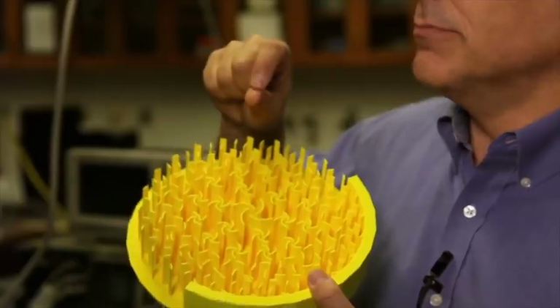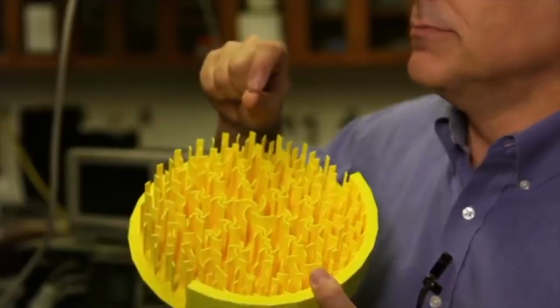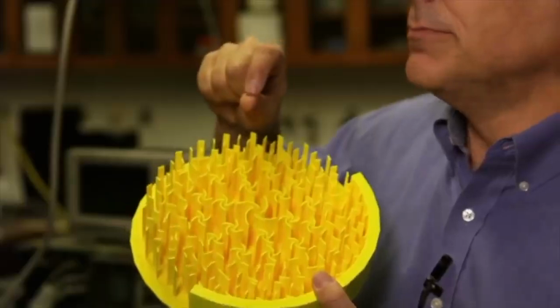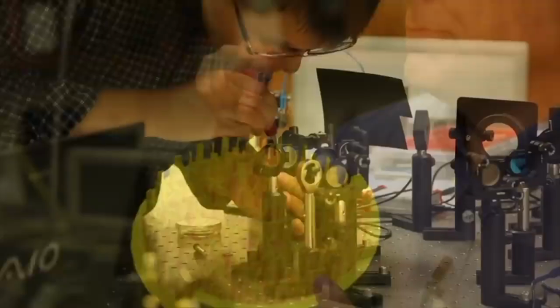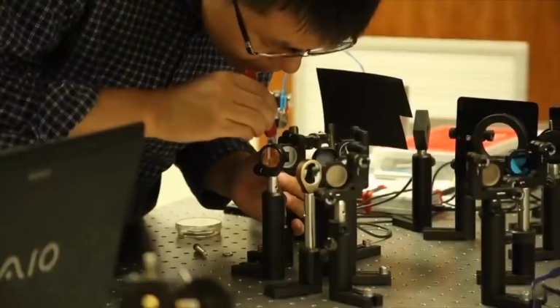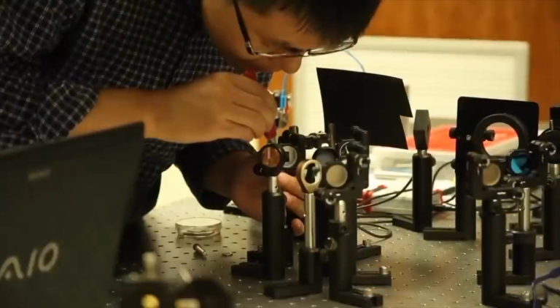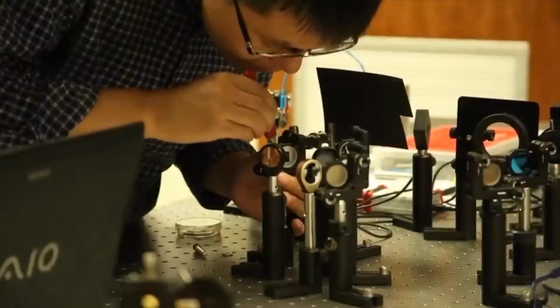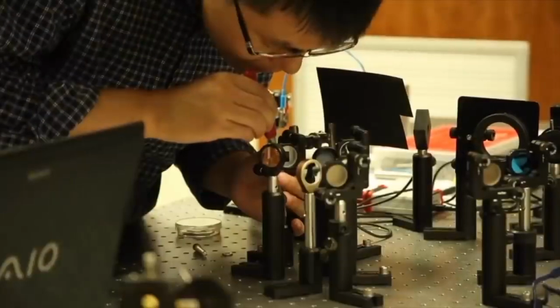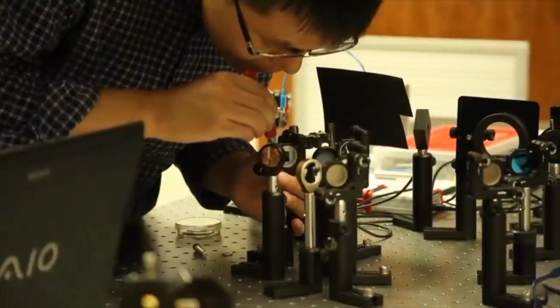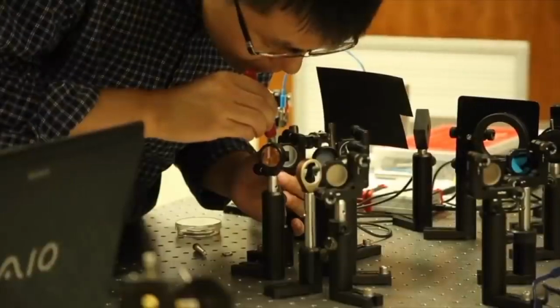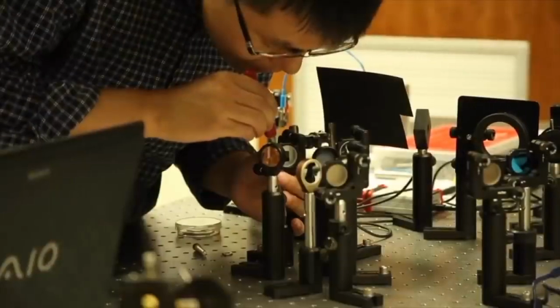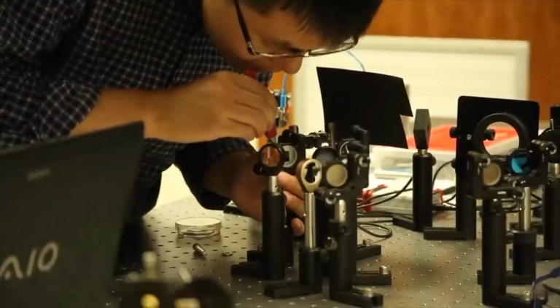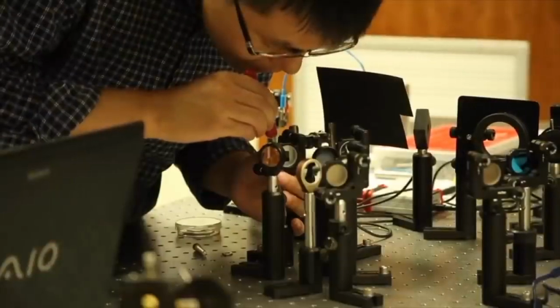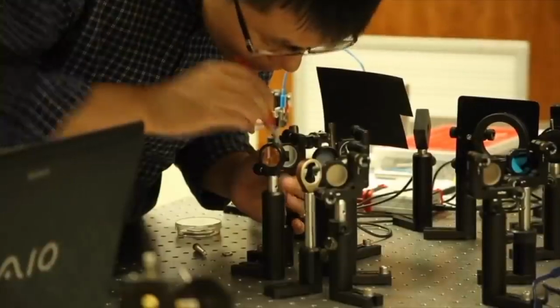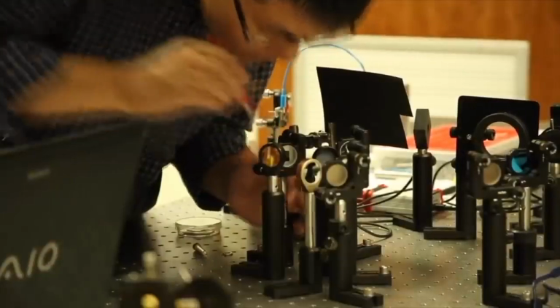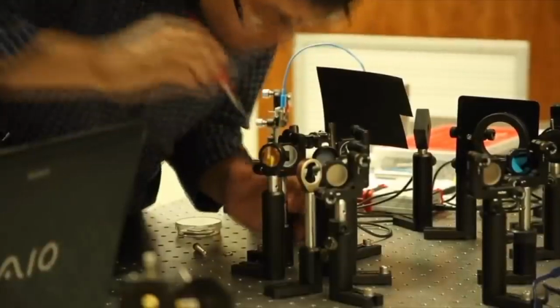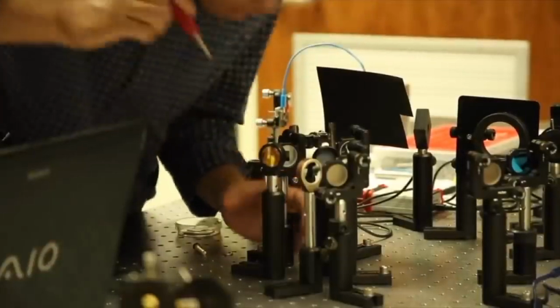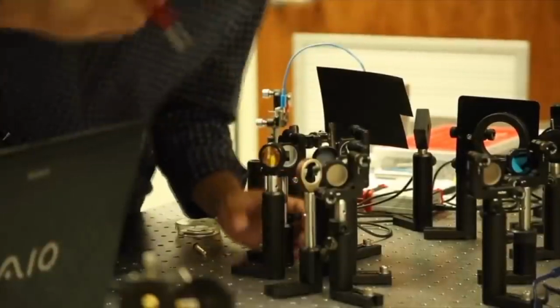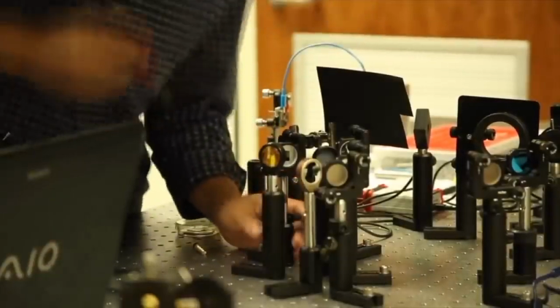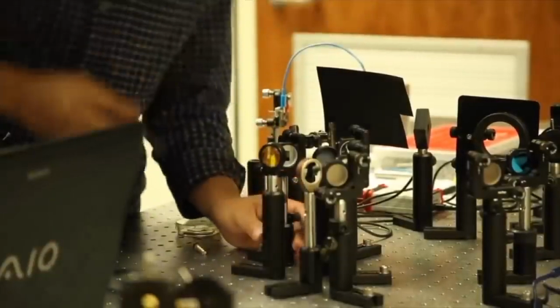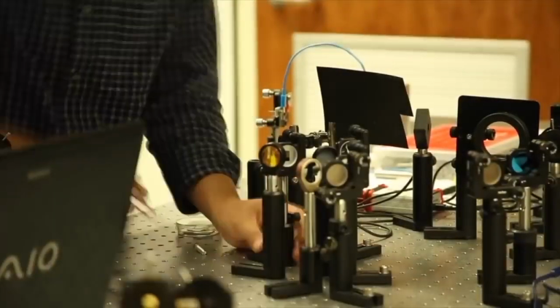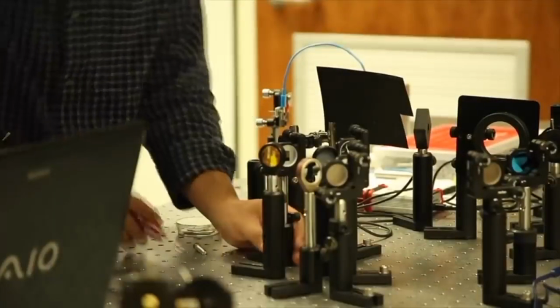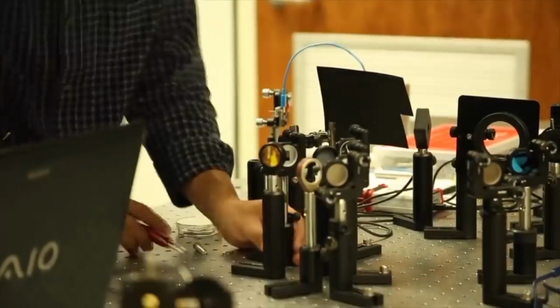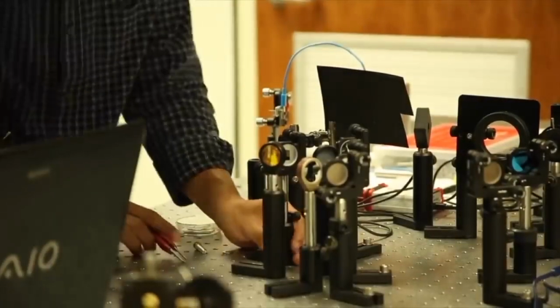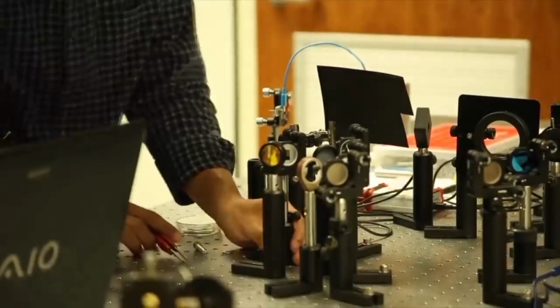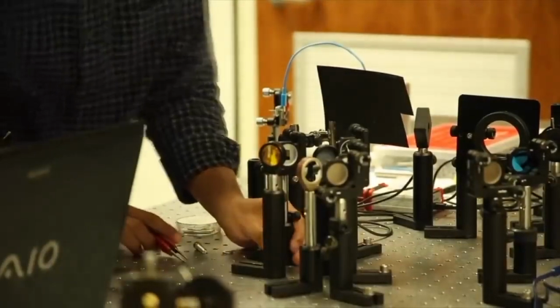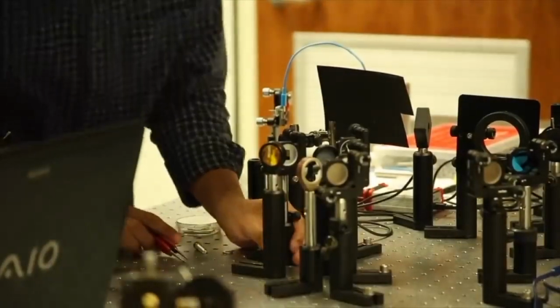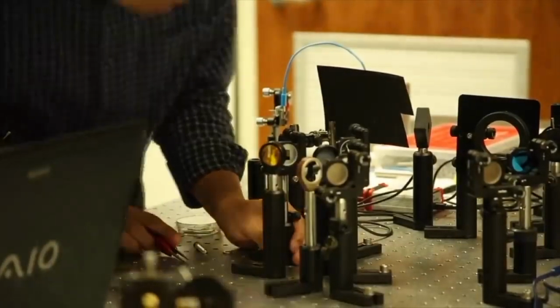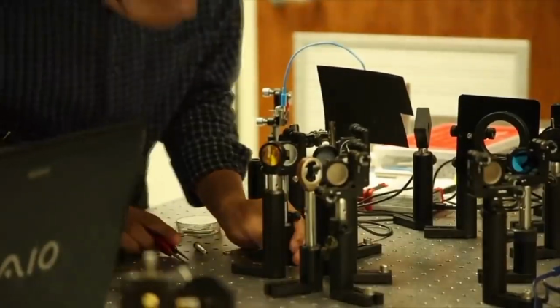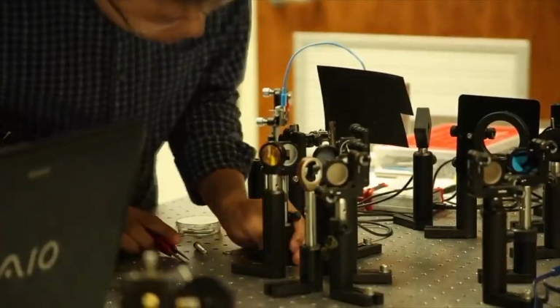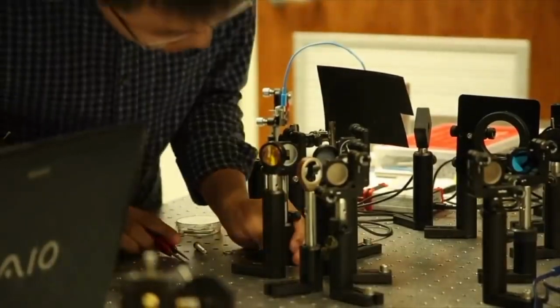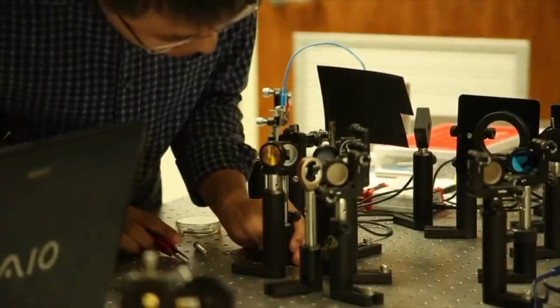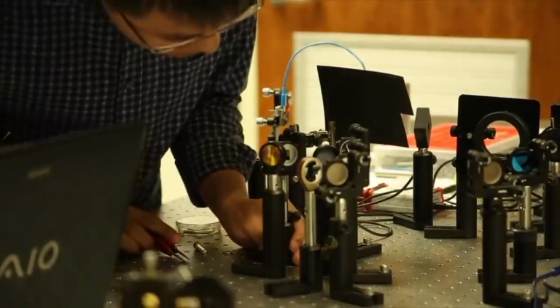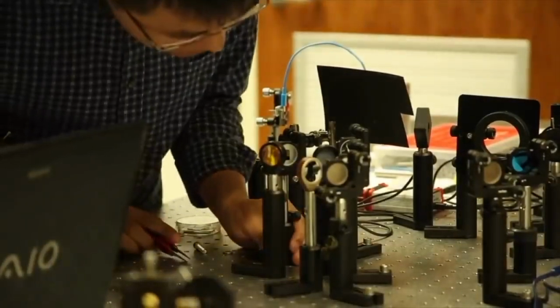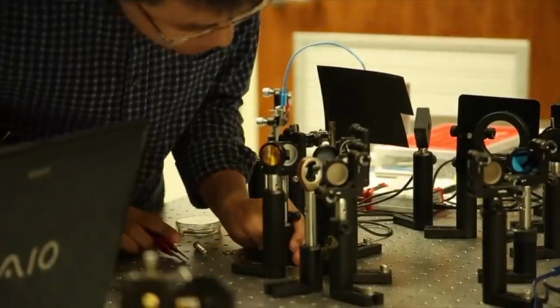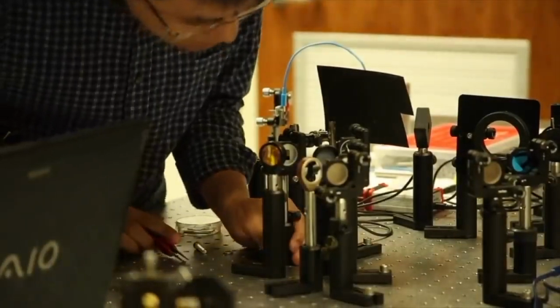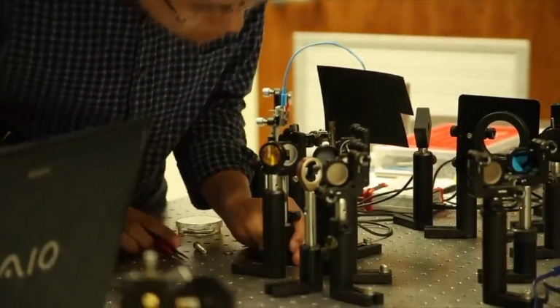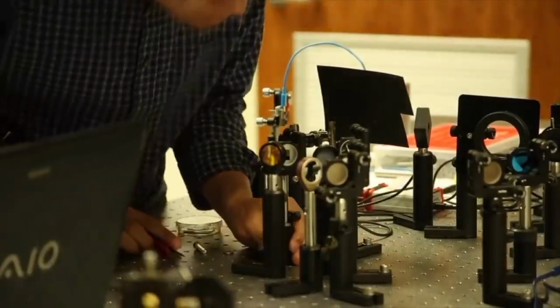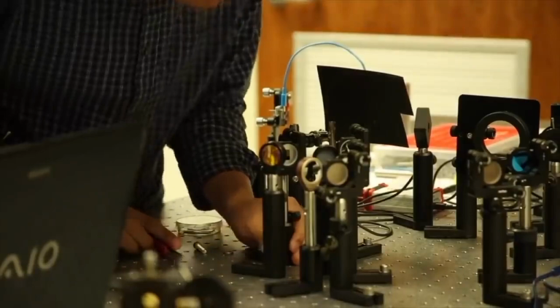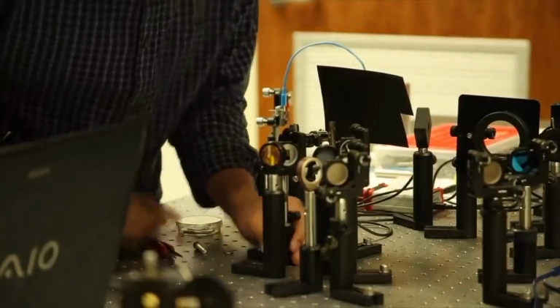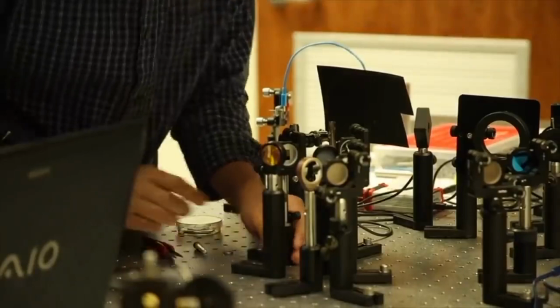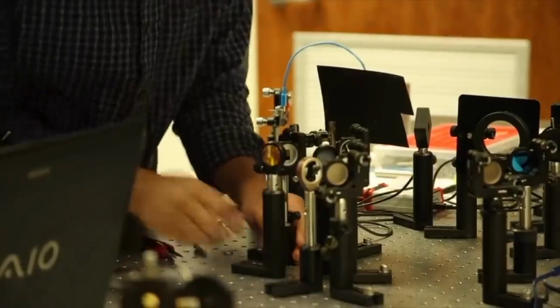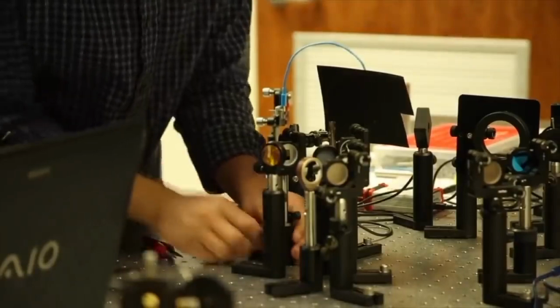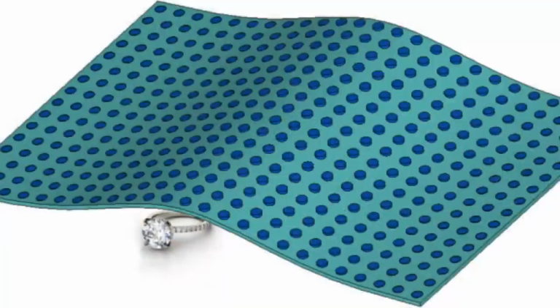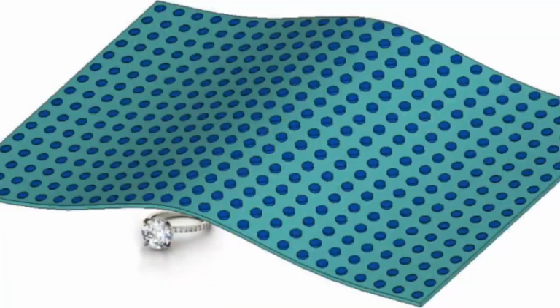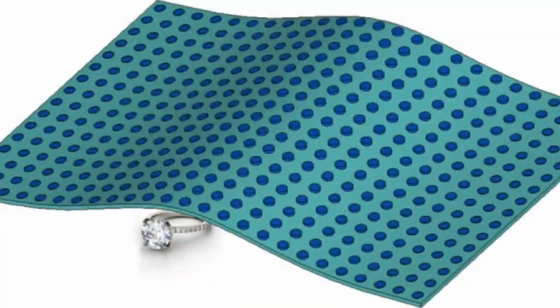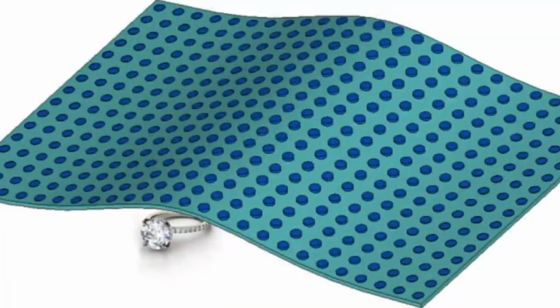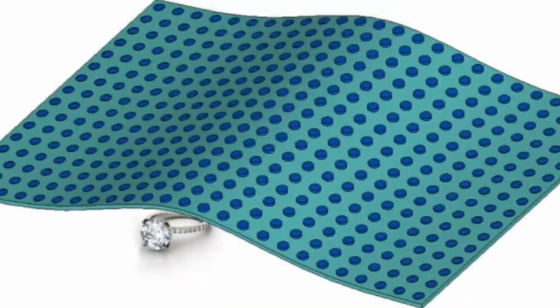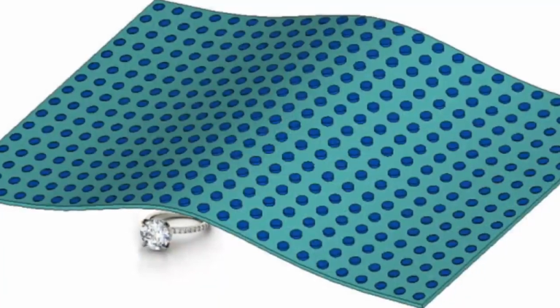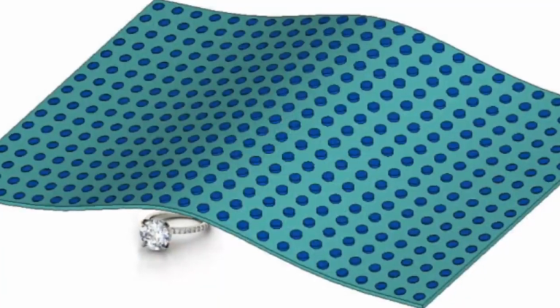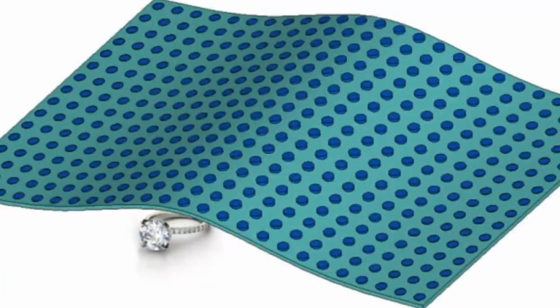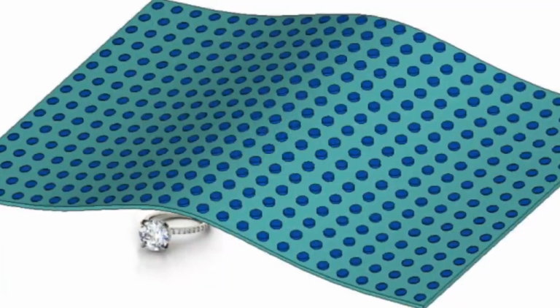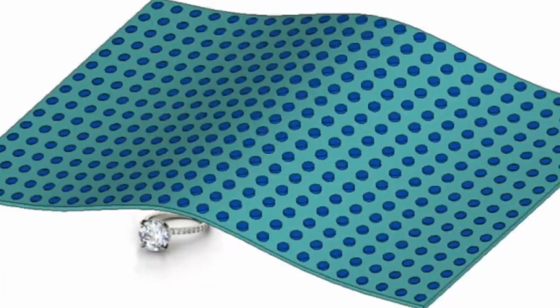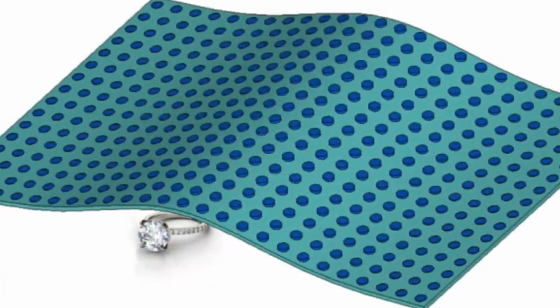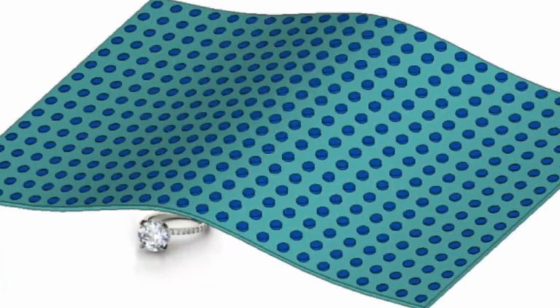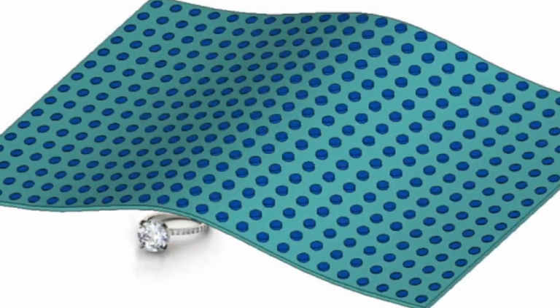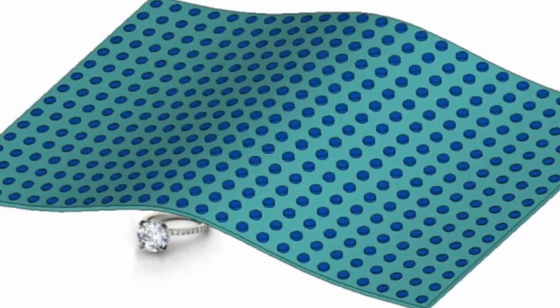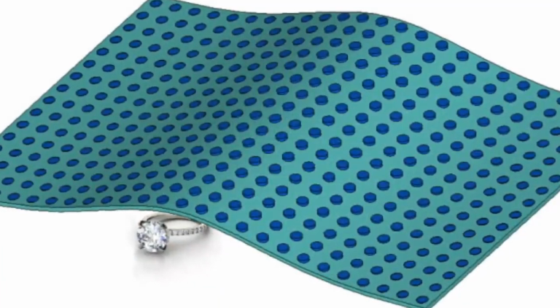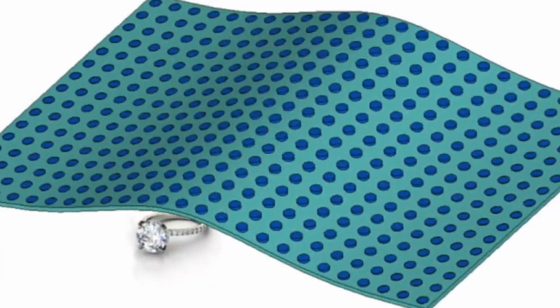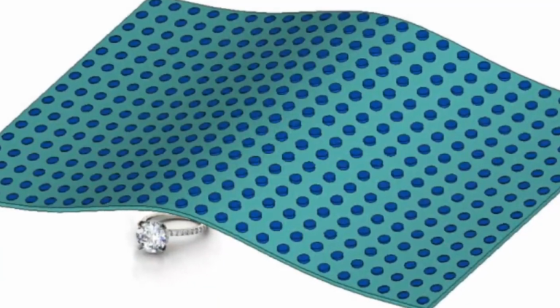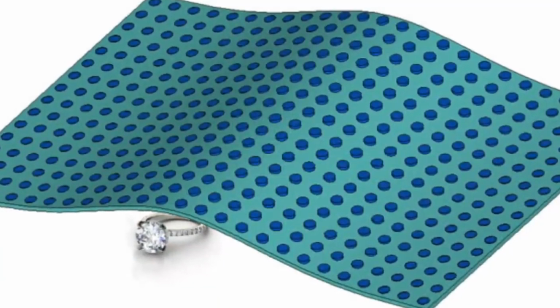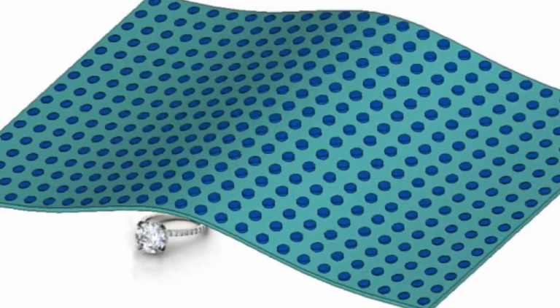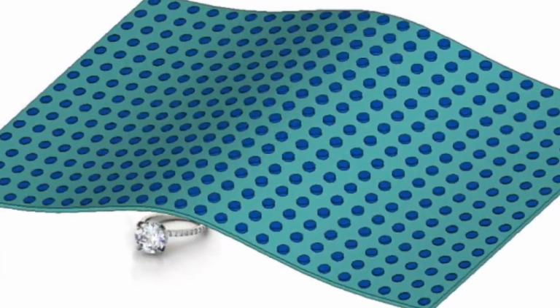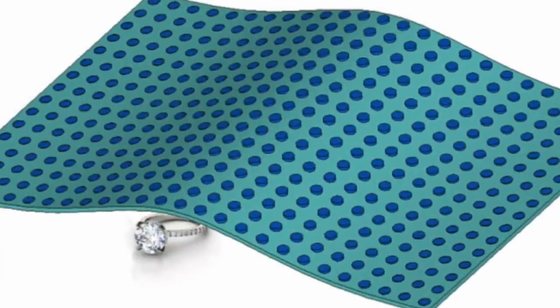This technology, although amazing, is limited, as scientists point out that it can only be used to hide small objects.